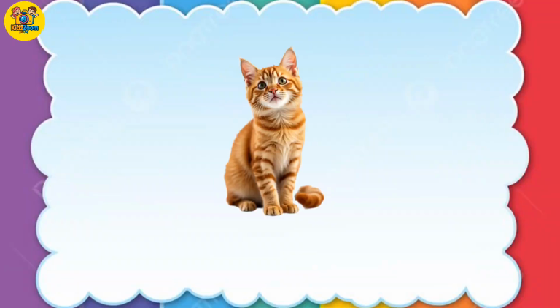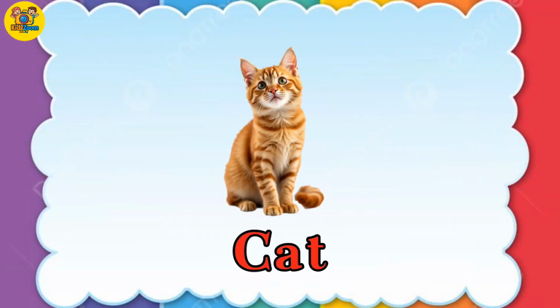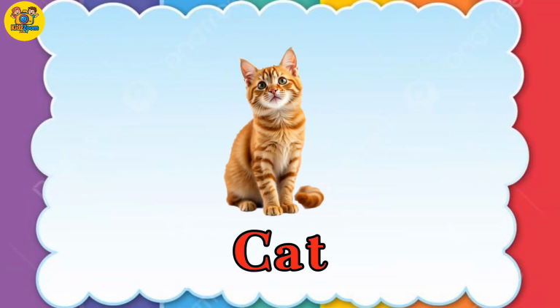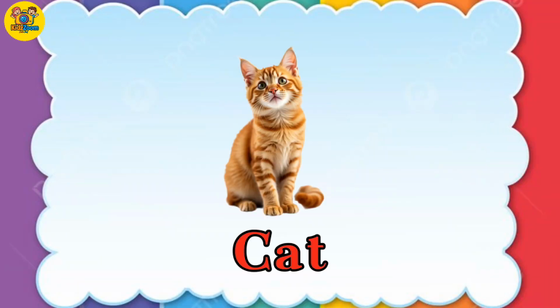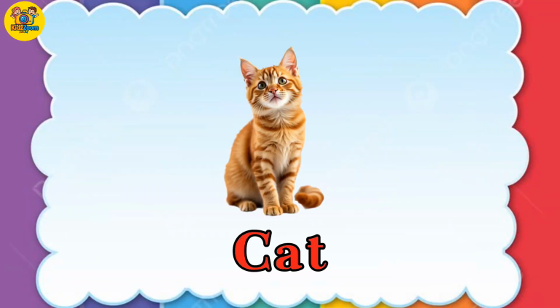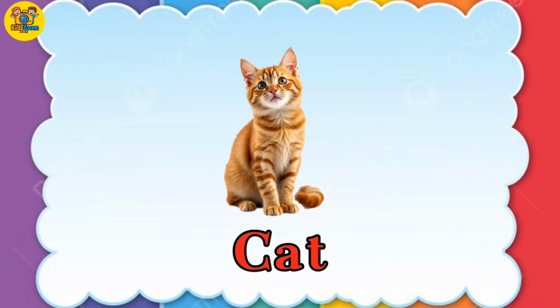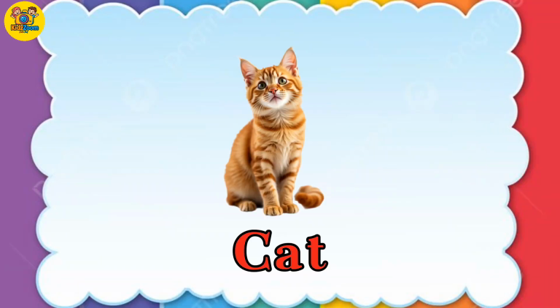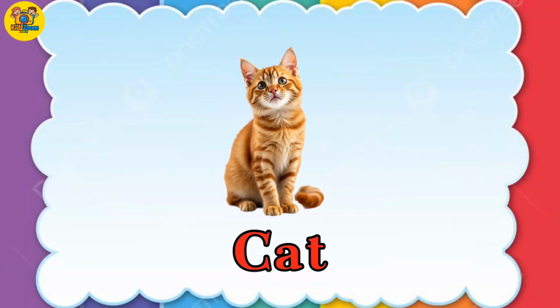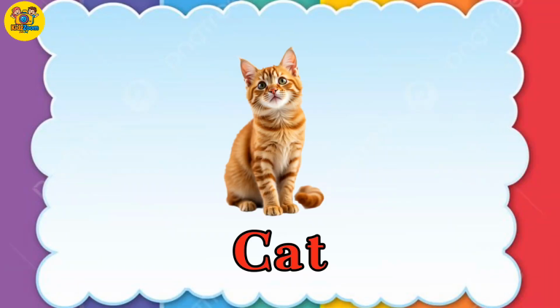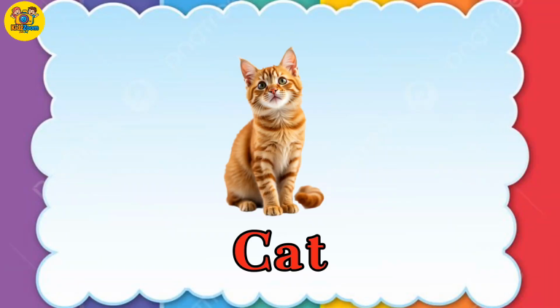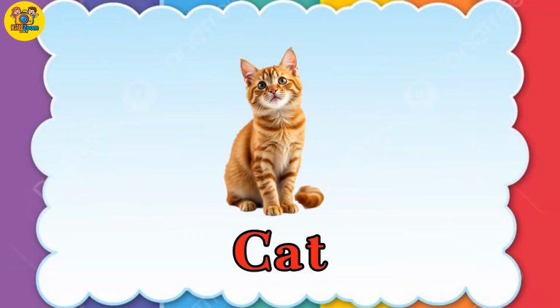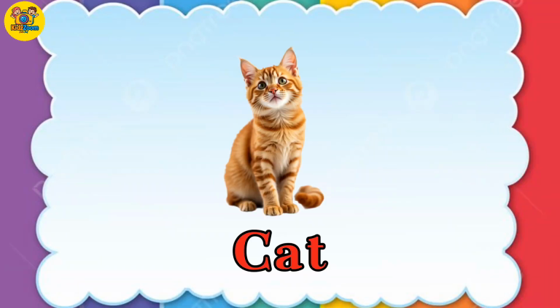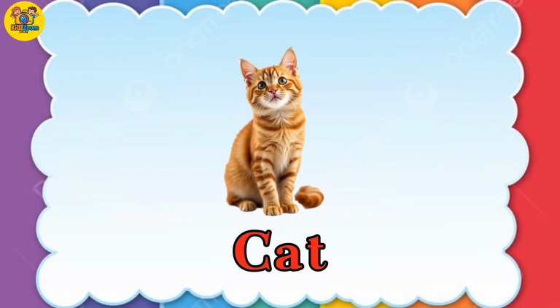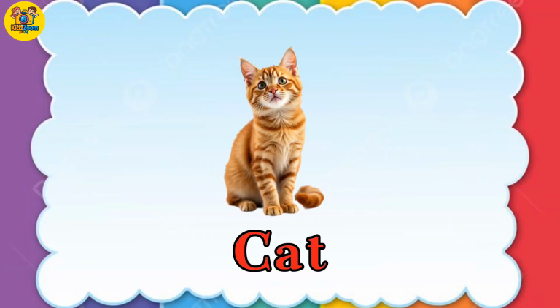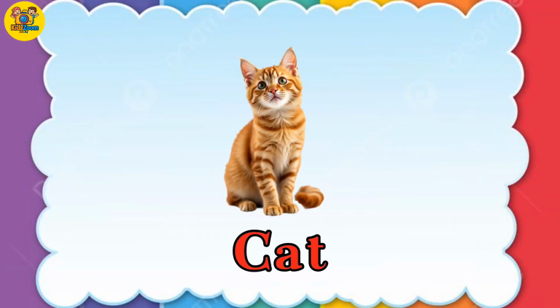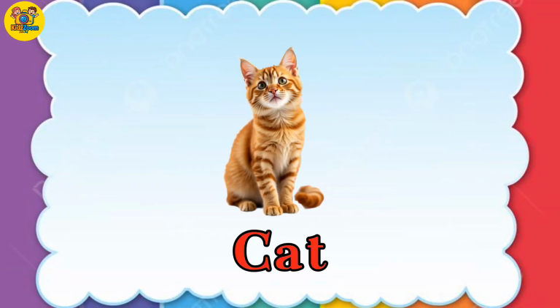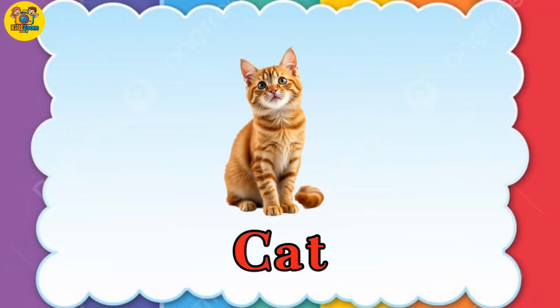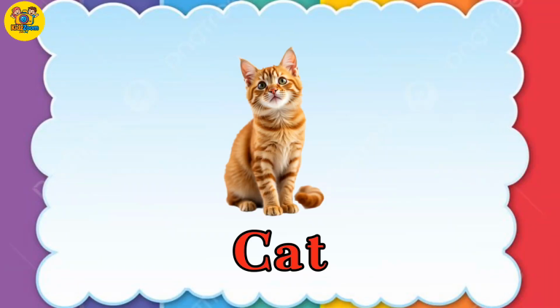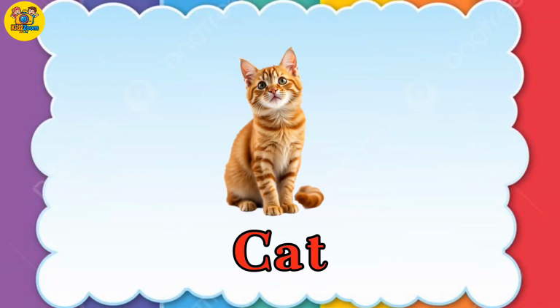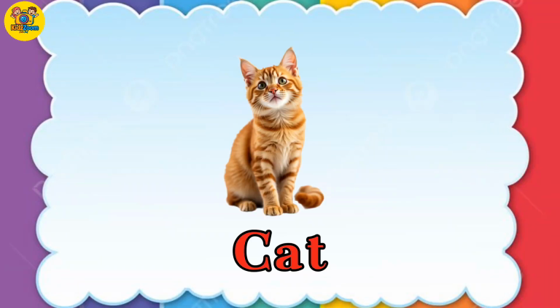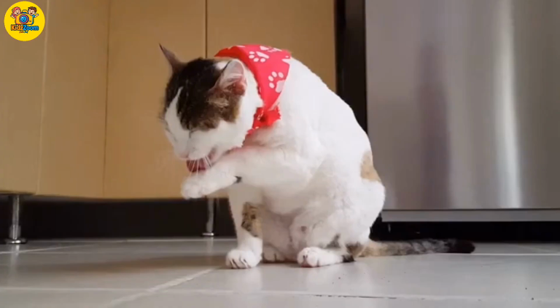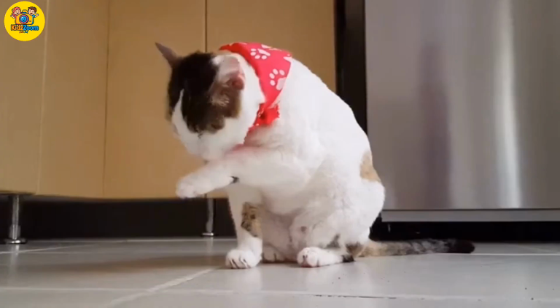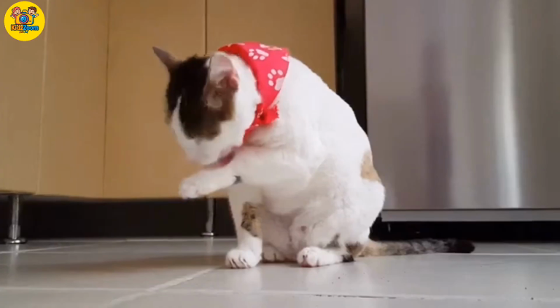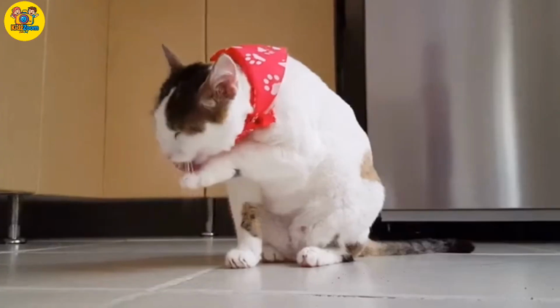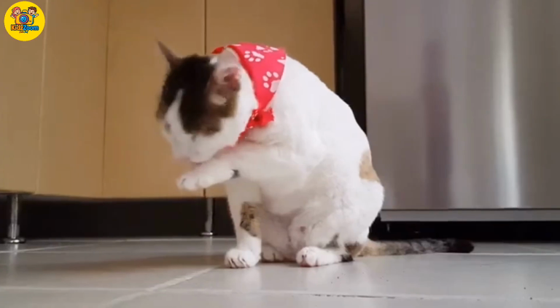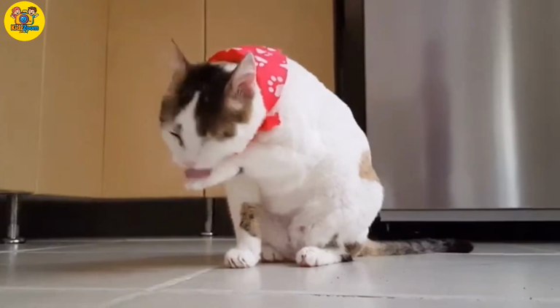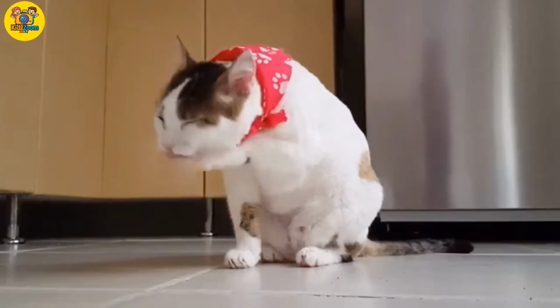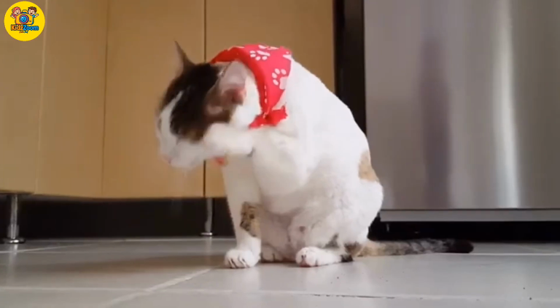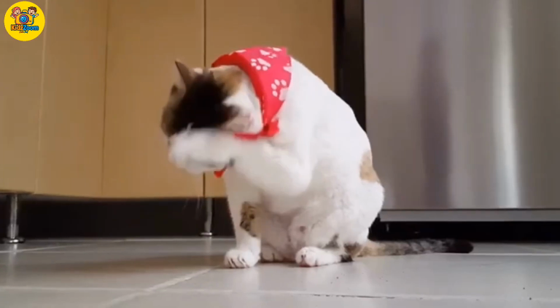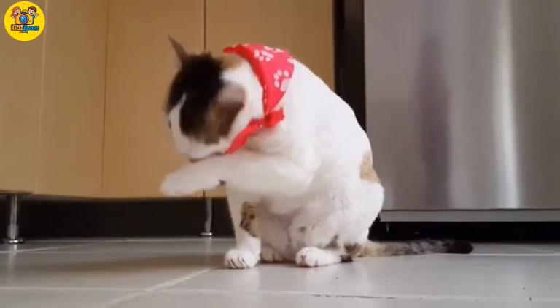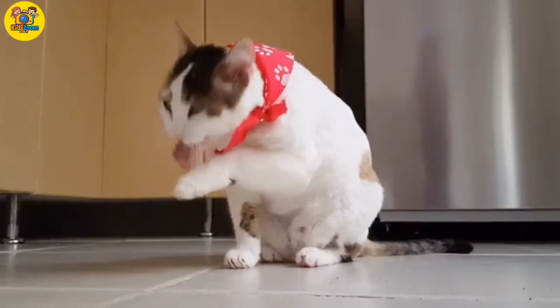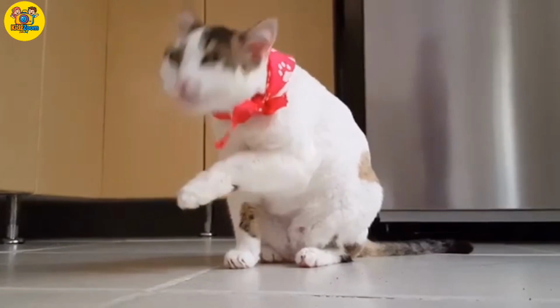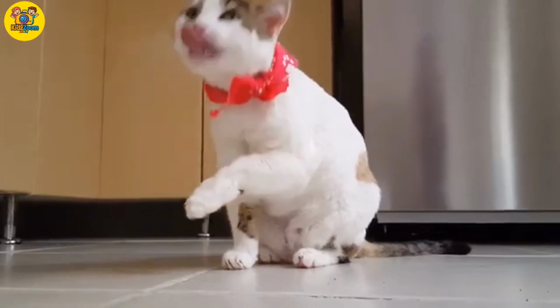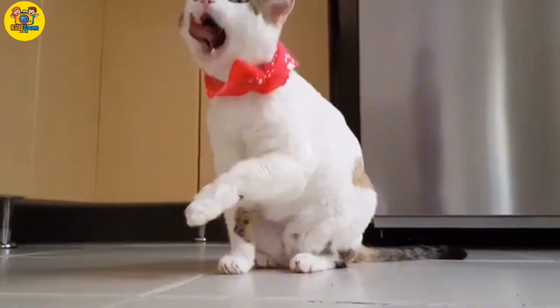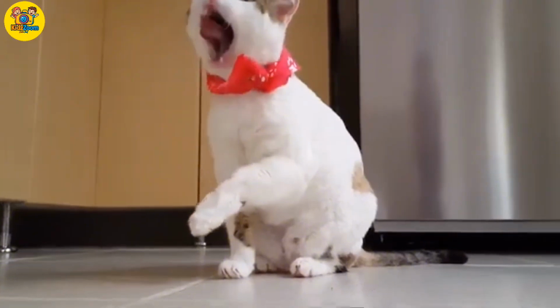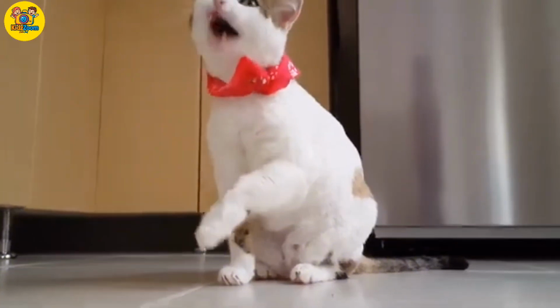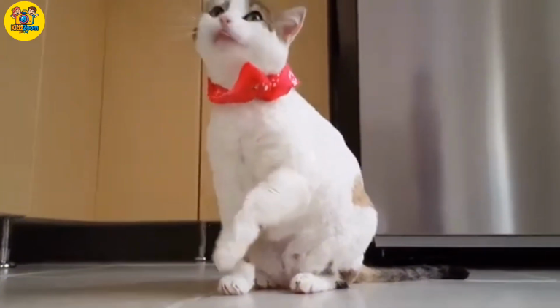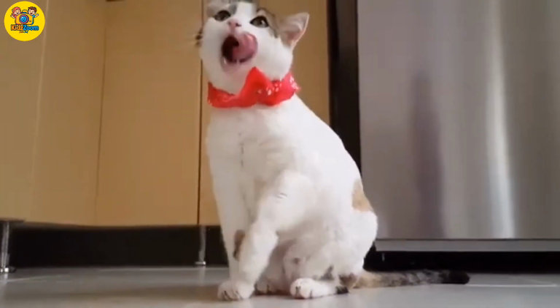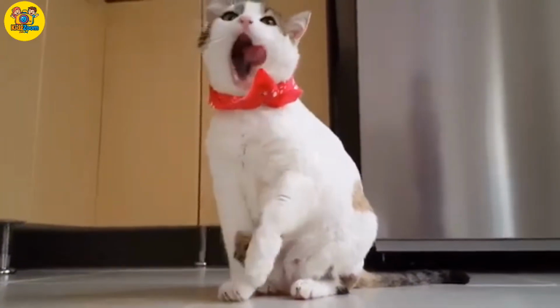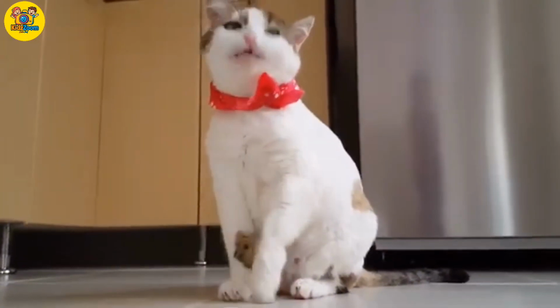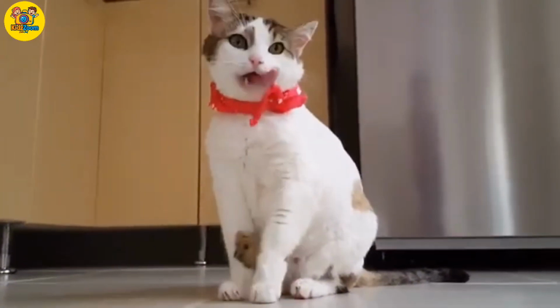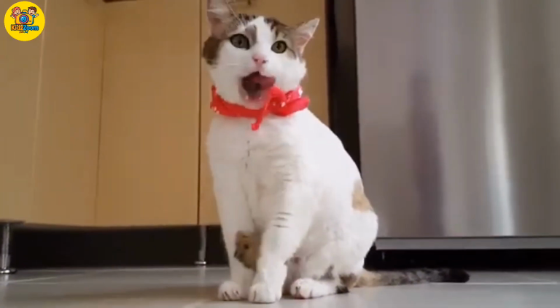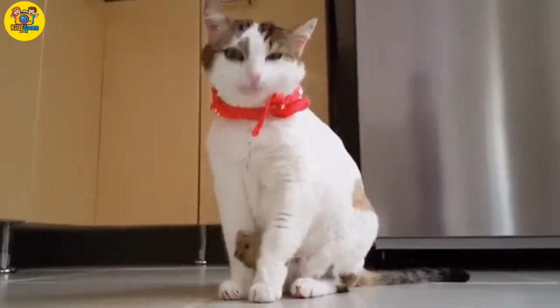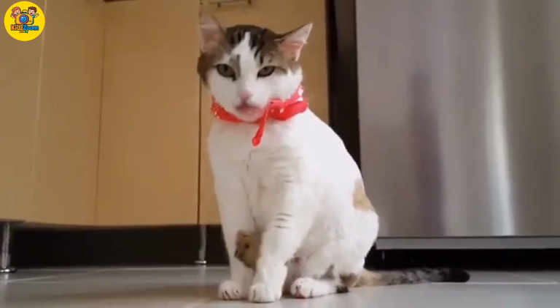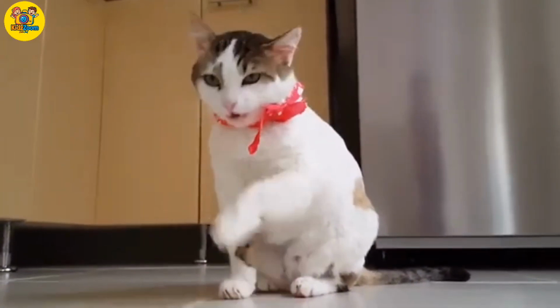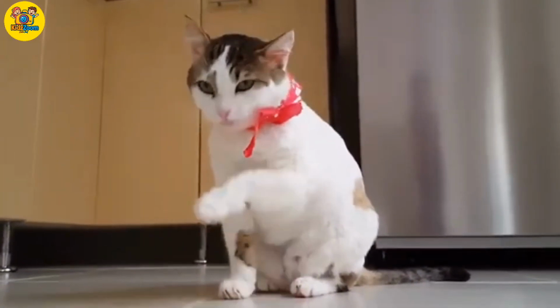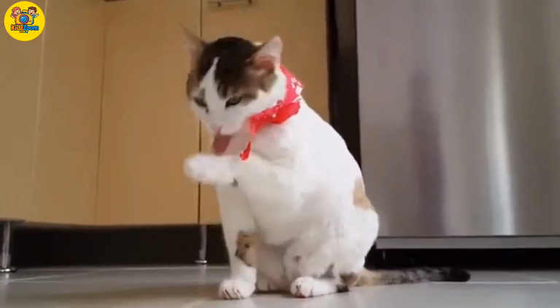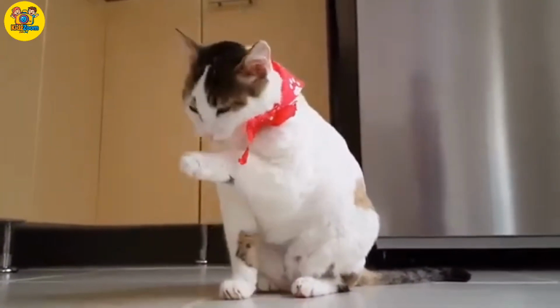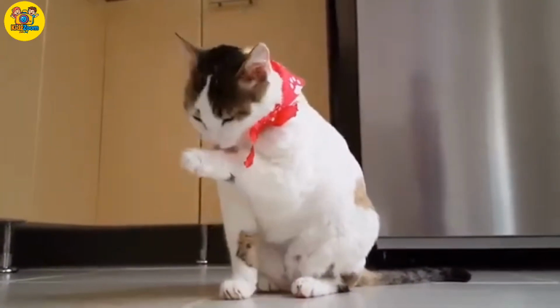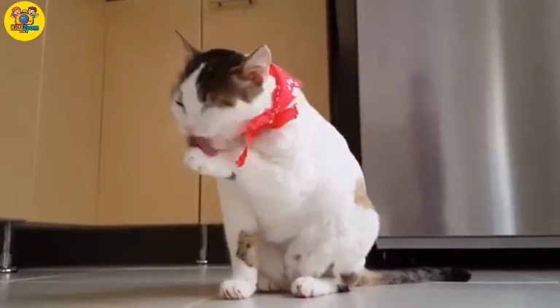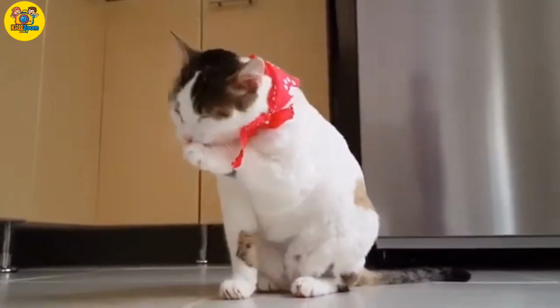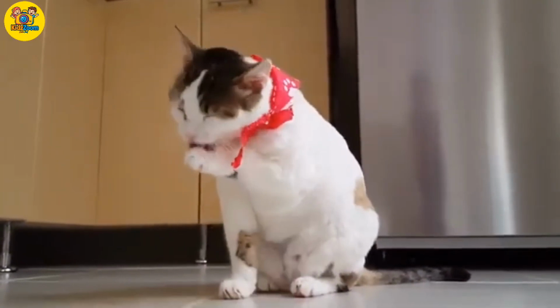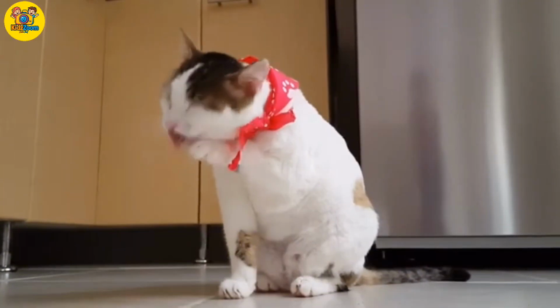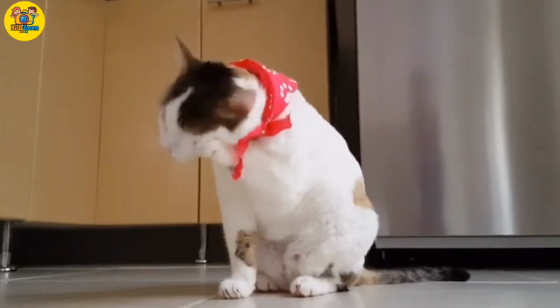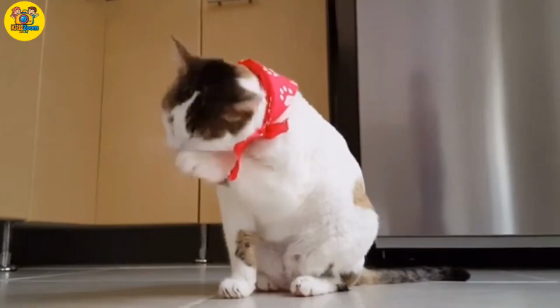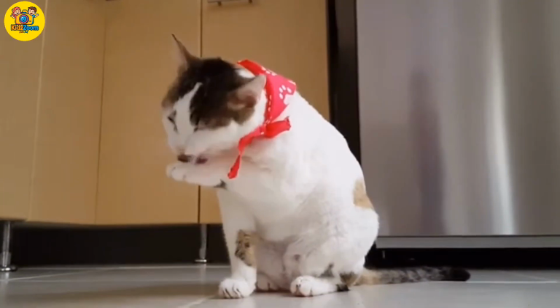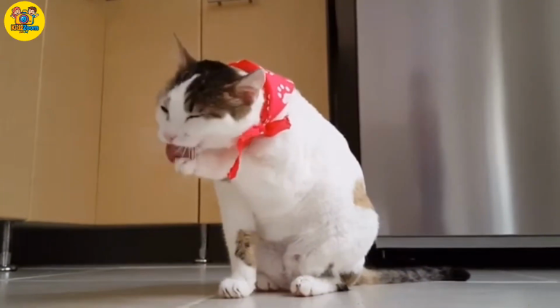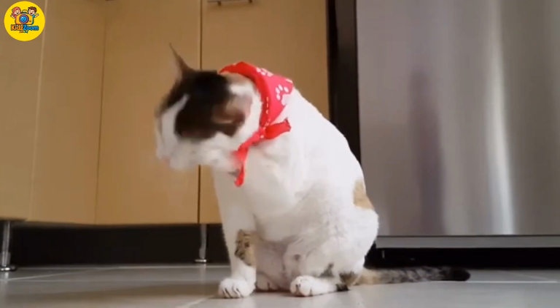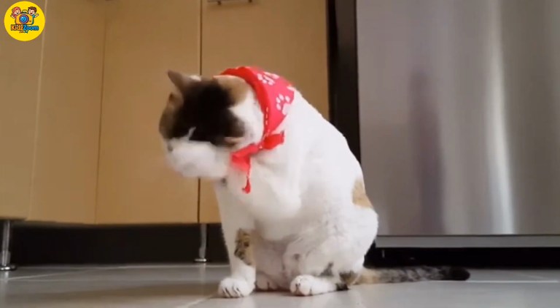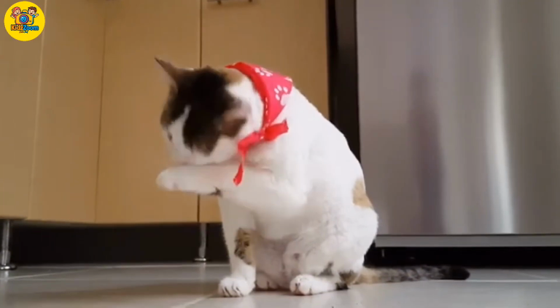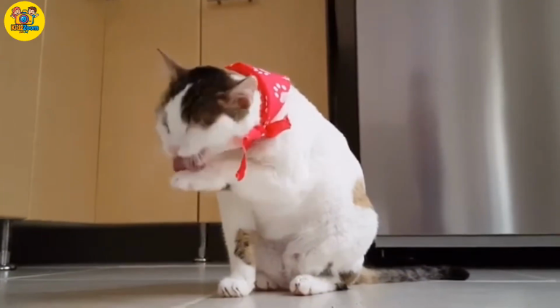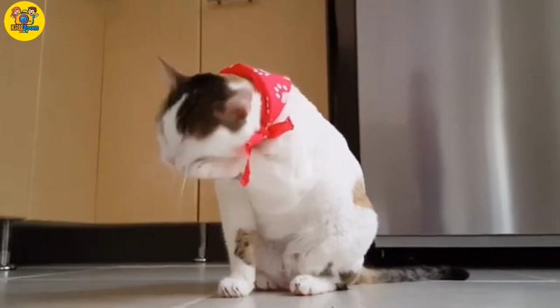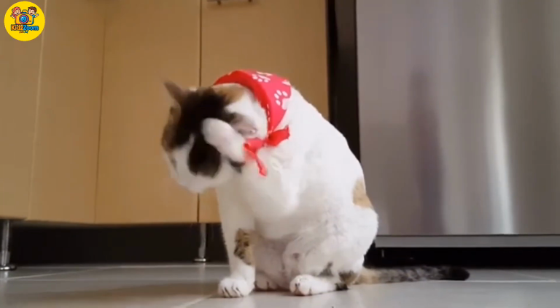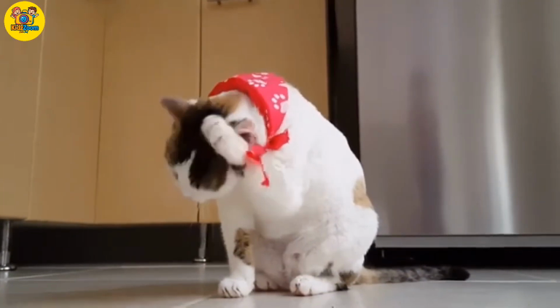Cat. Cats climb, jump, and love cozy naps with their flexible backbones.